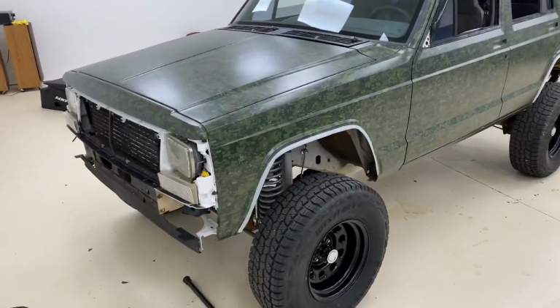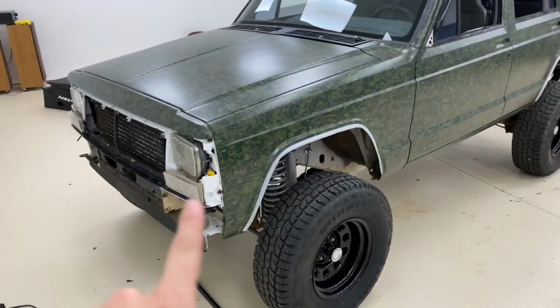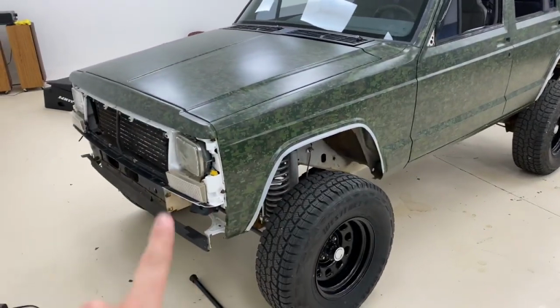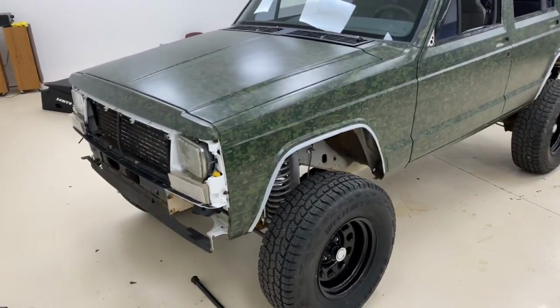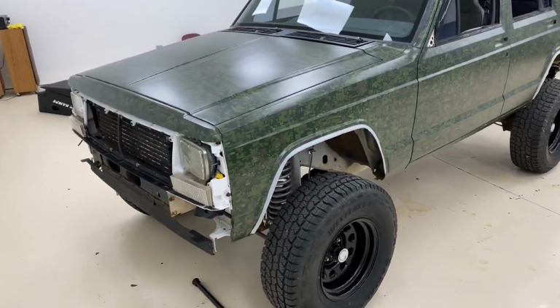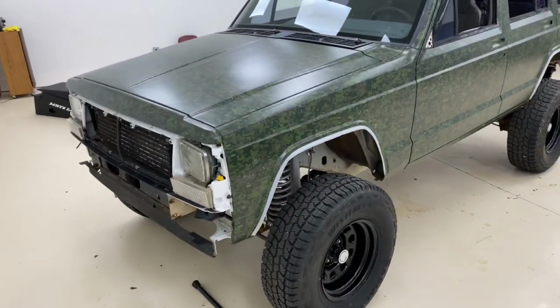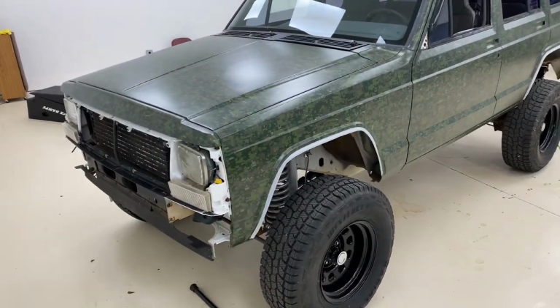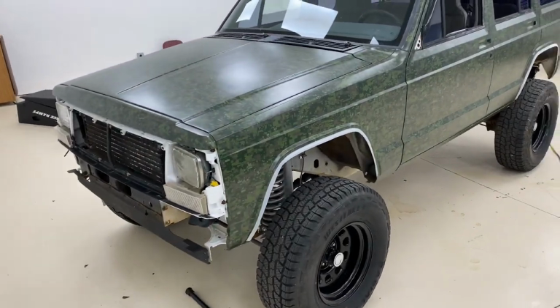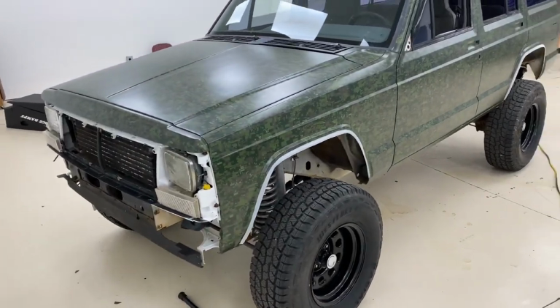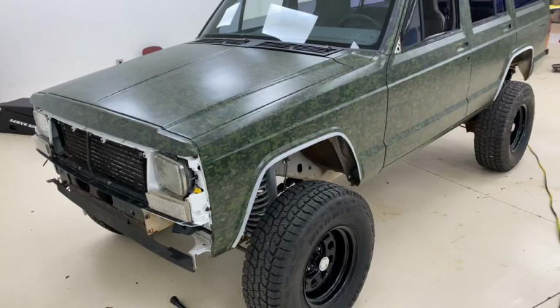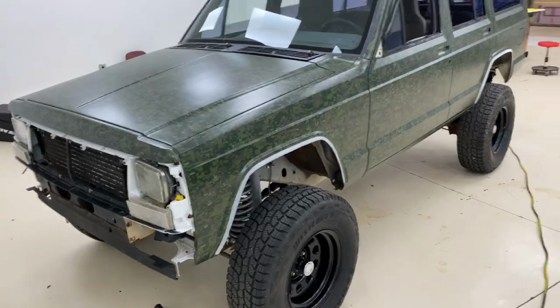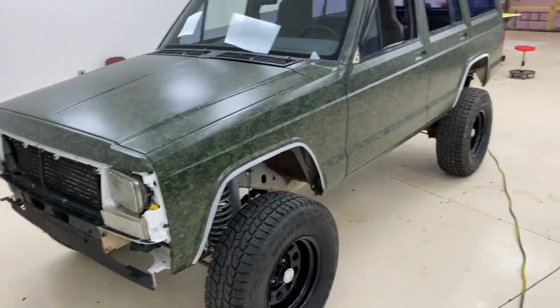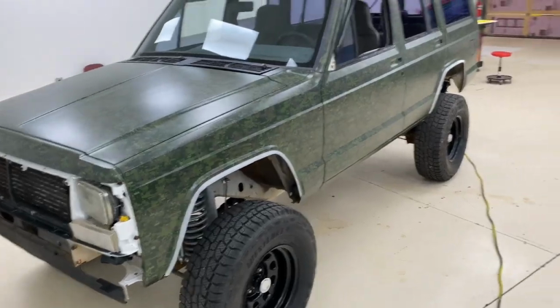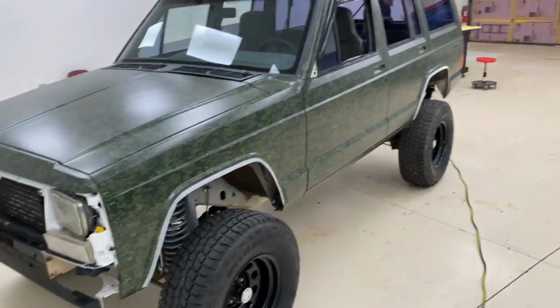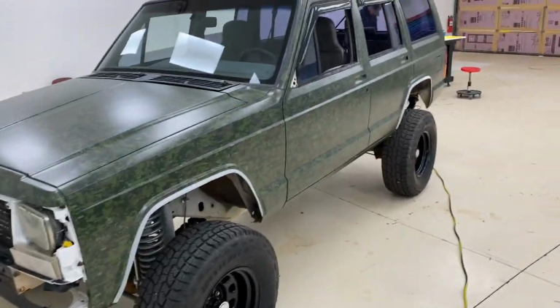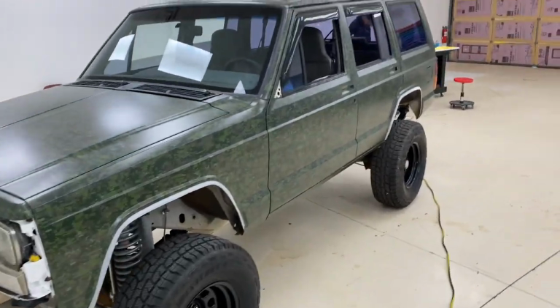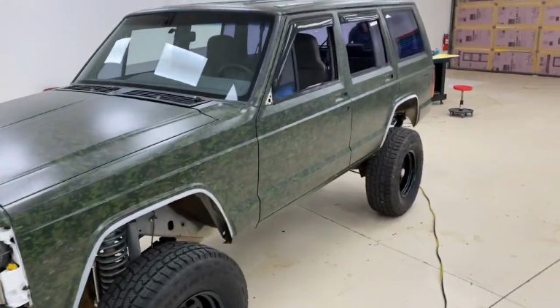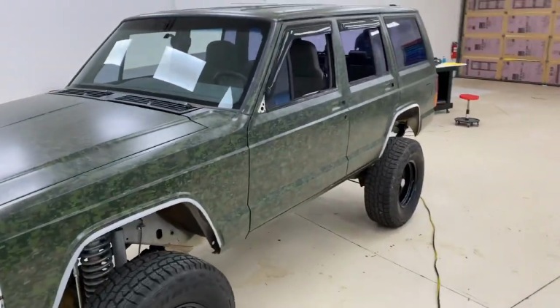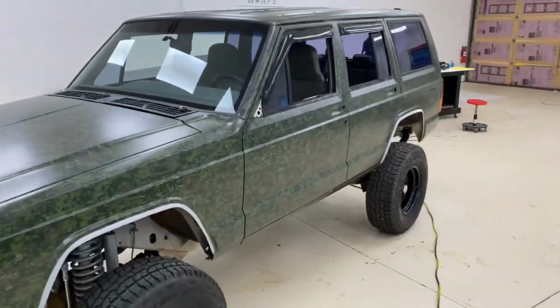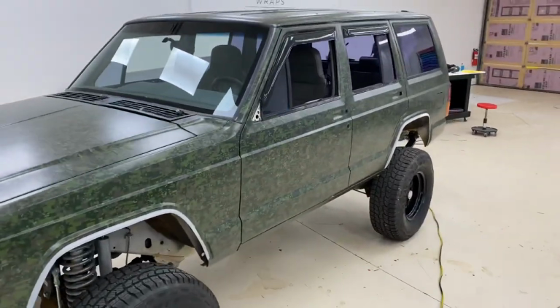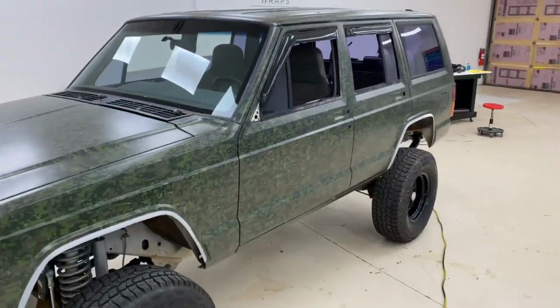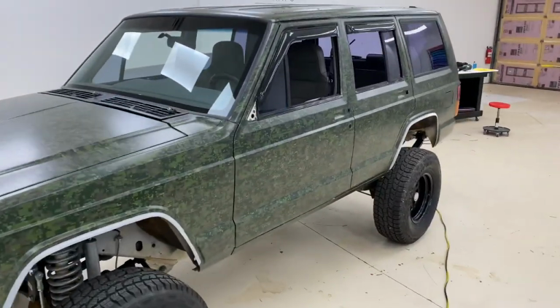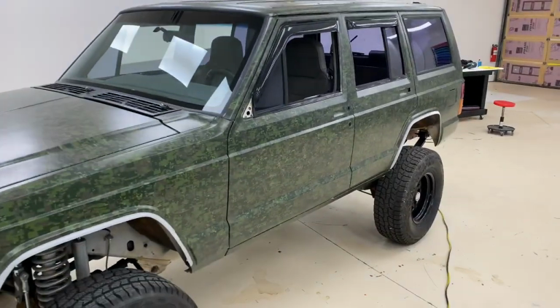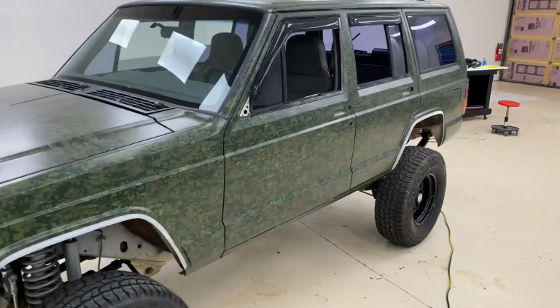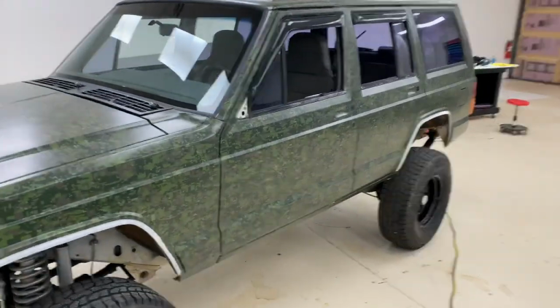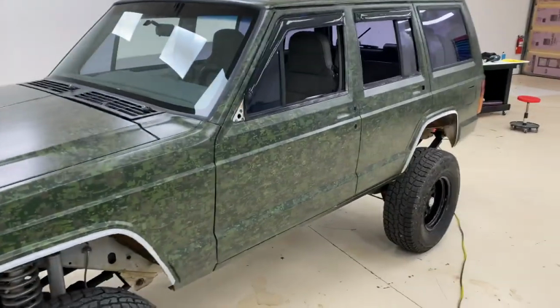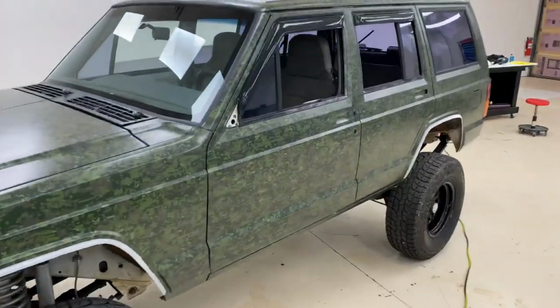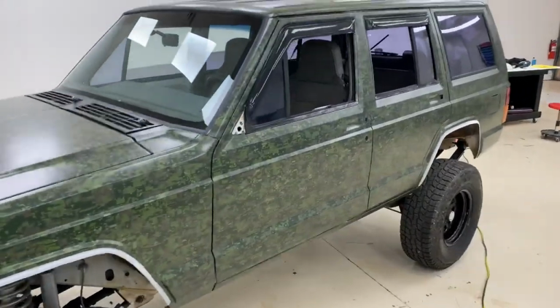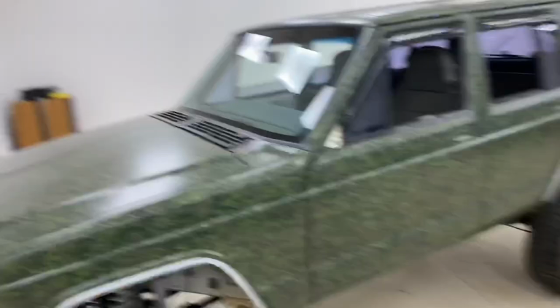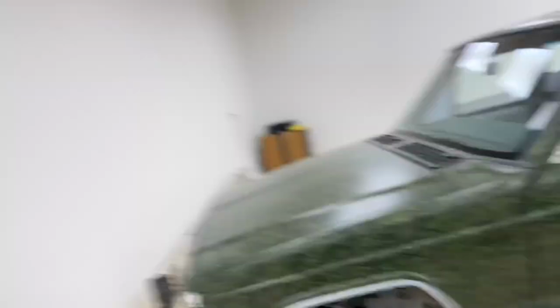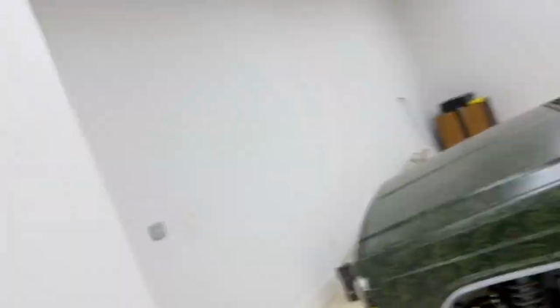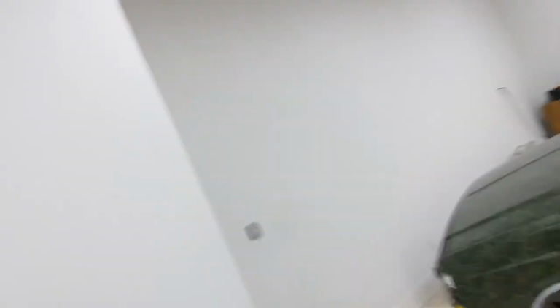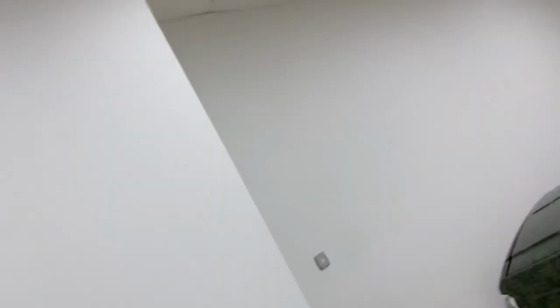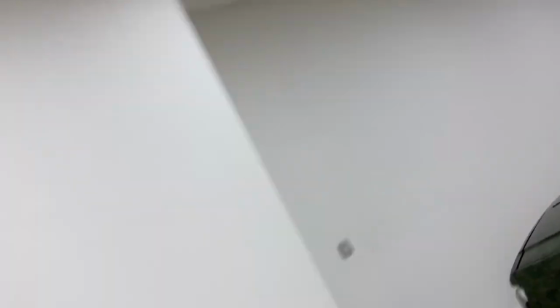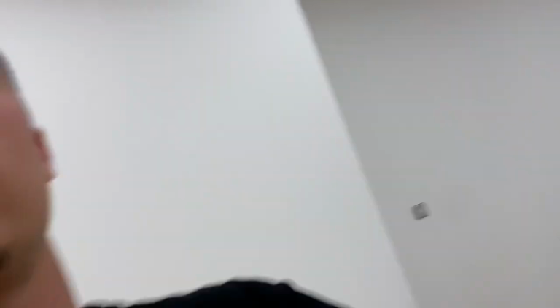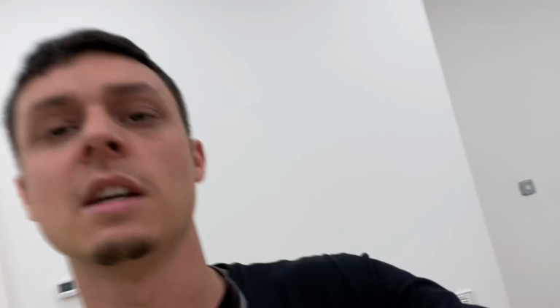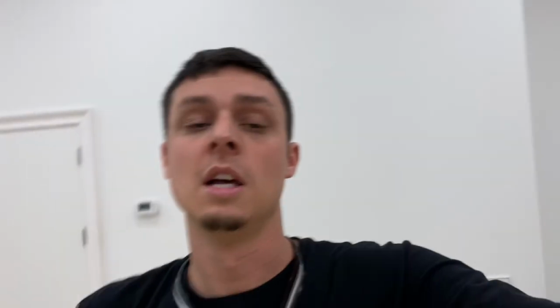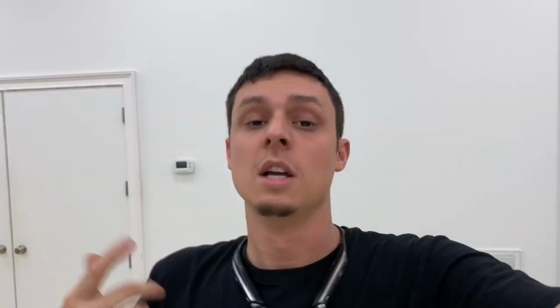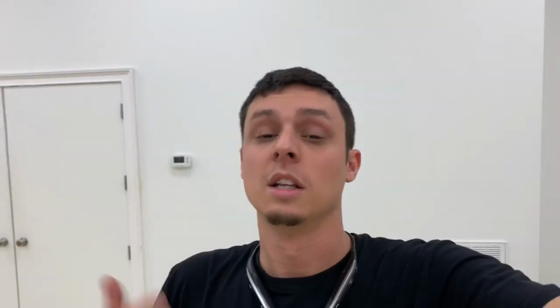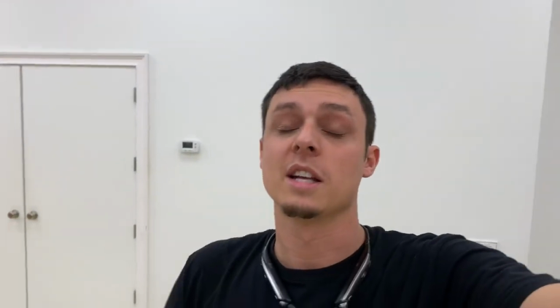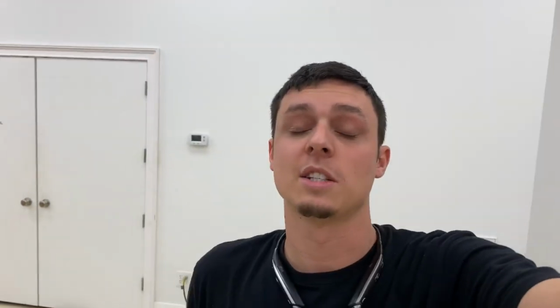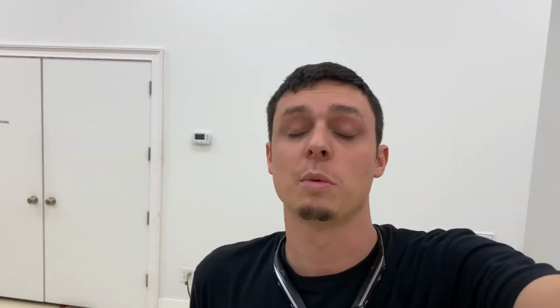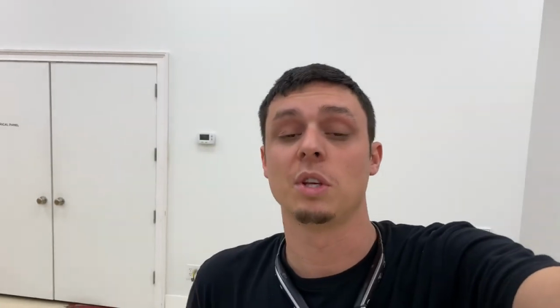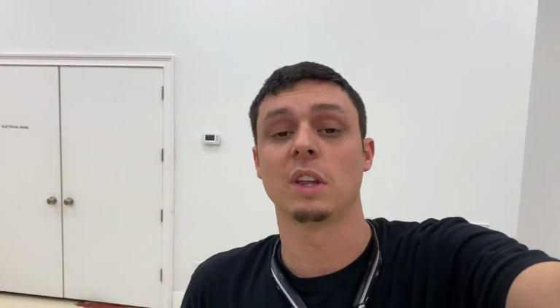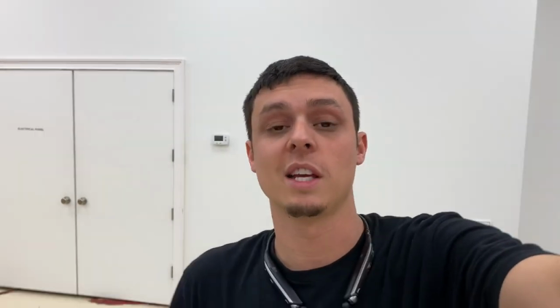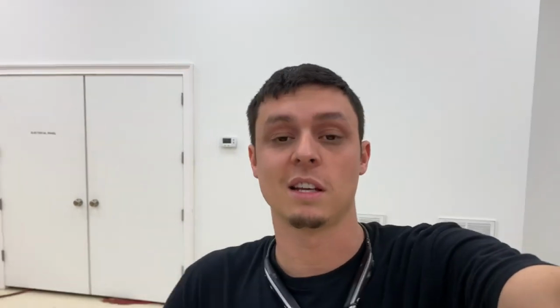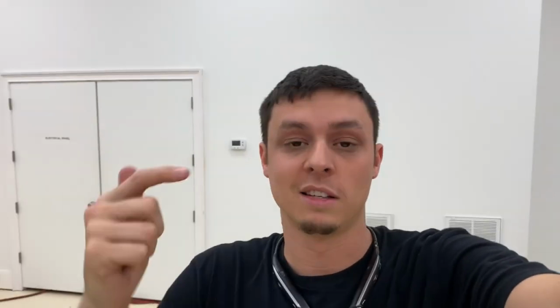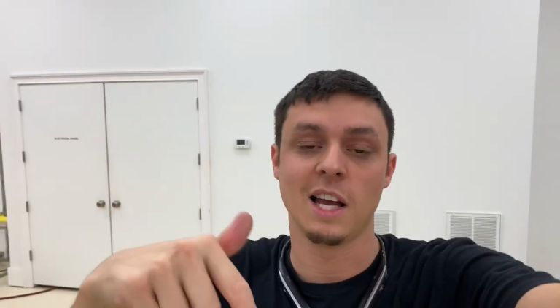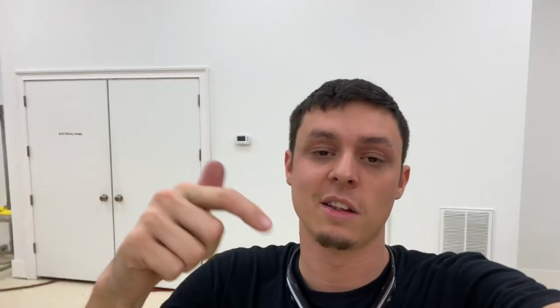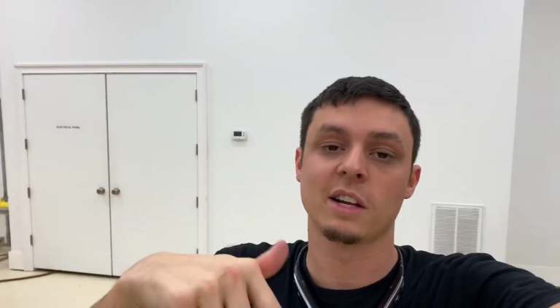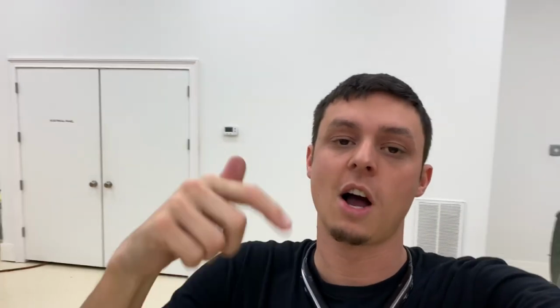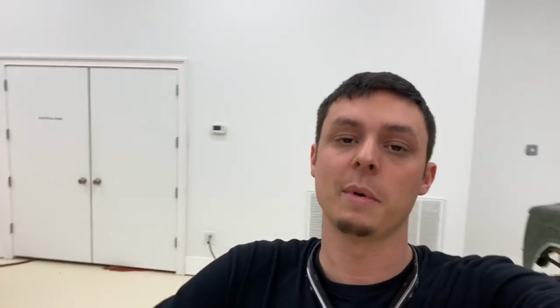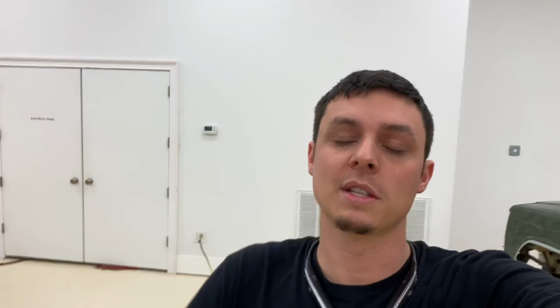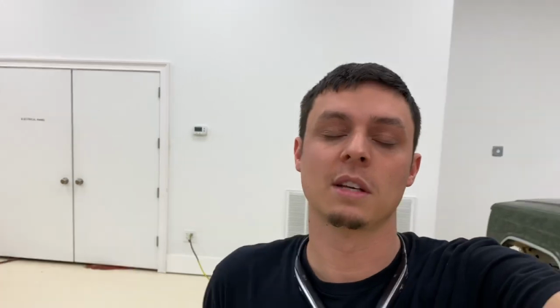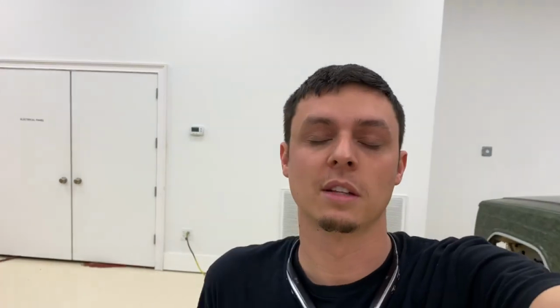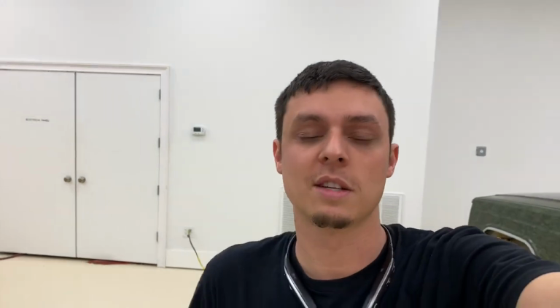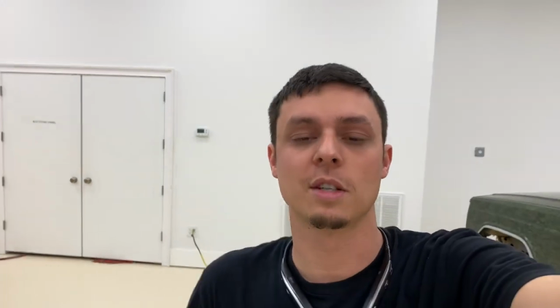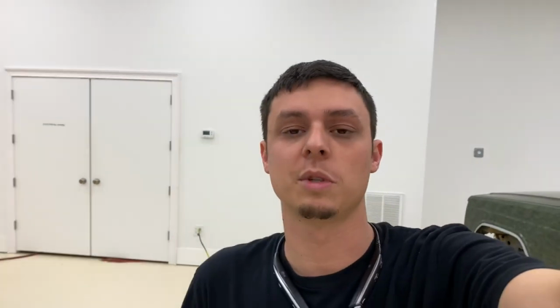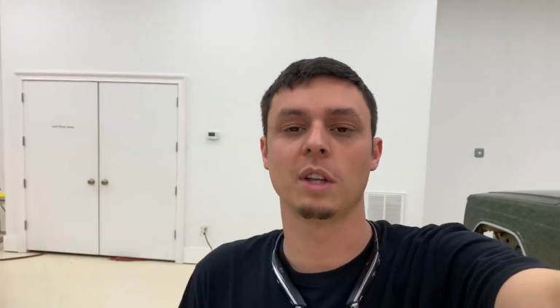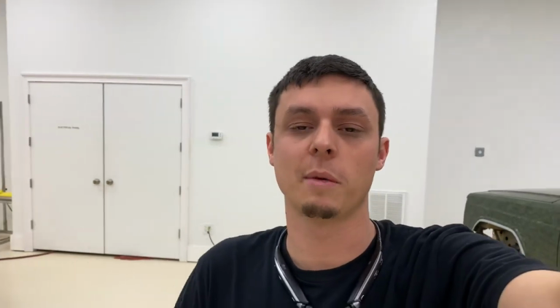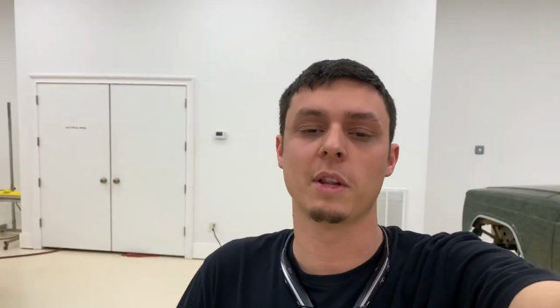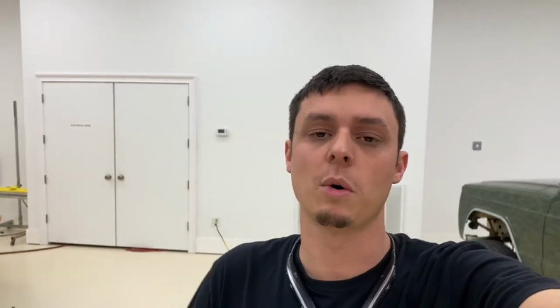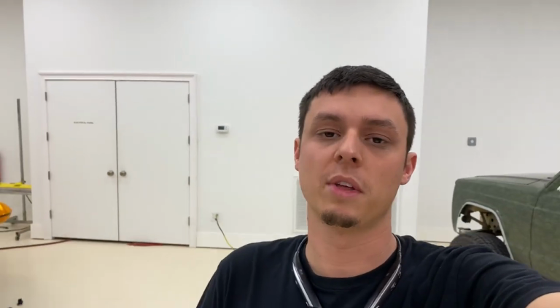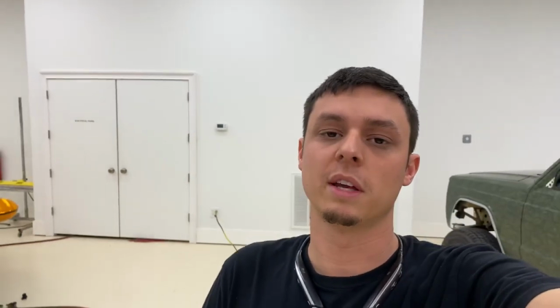They're painting the mirrors, the door handles, and a bunch of other things. He's also getting aftermarket front and rear bumpers. If this is something that's up your alley, let us know what you think down in the comments — let us know what you think about the whole thing.